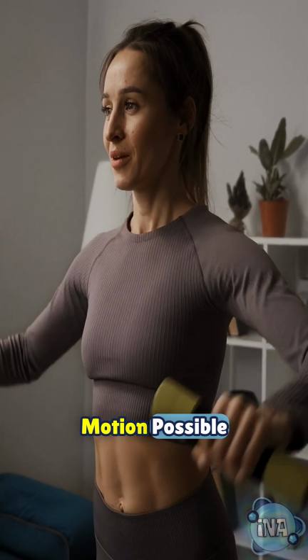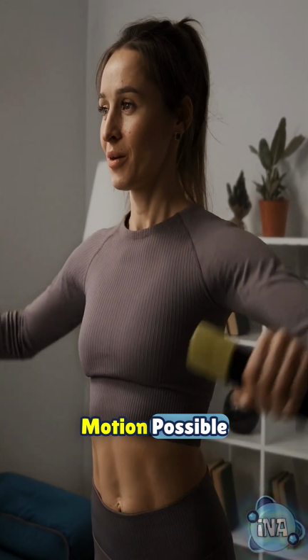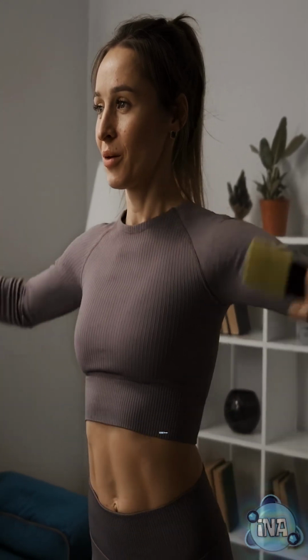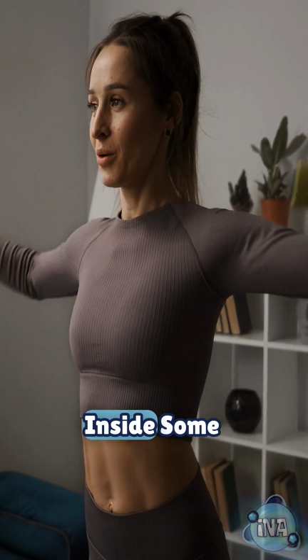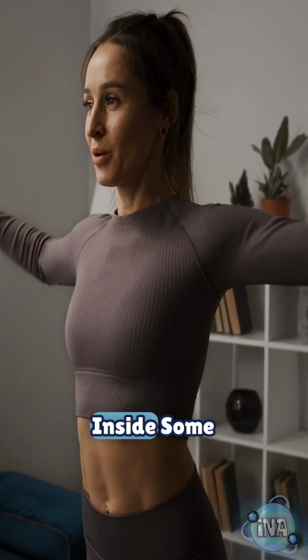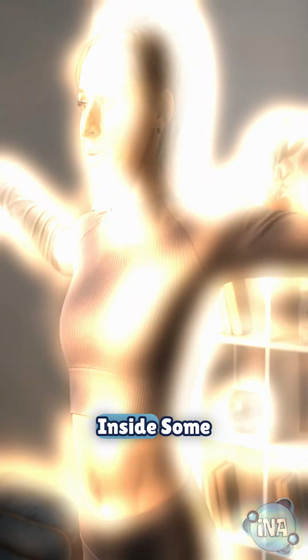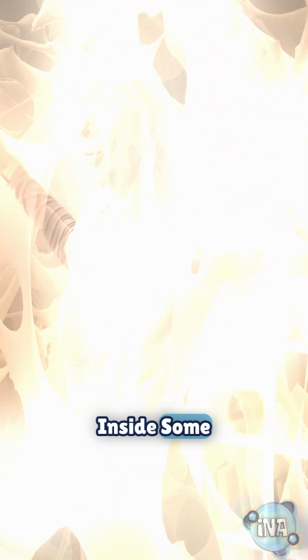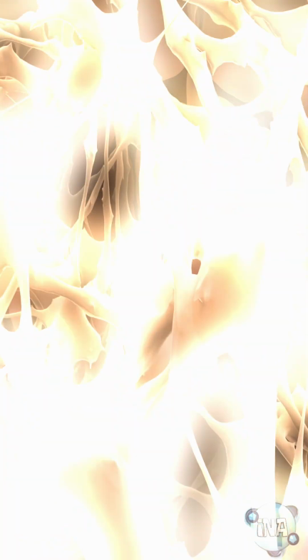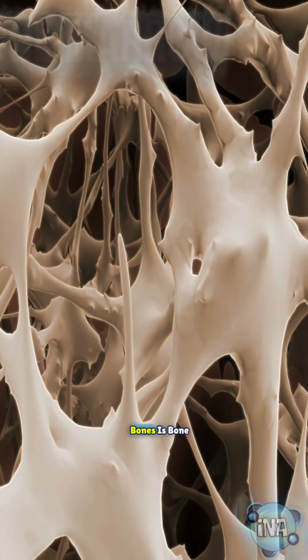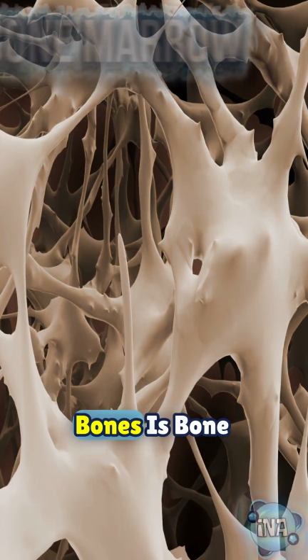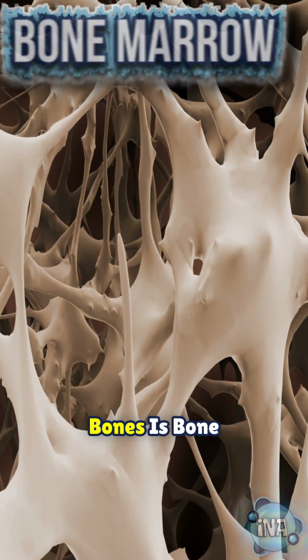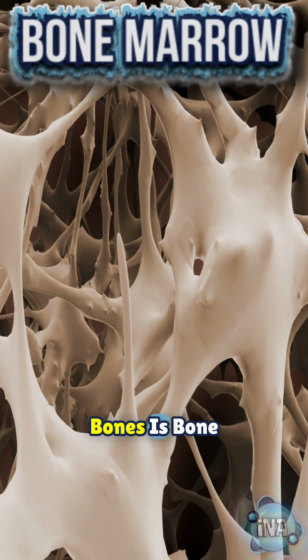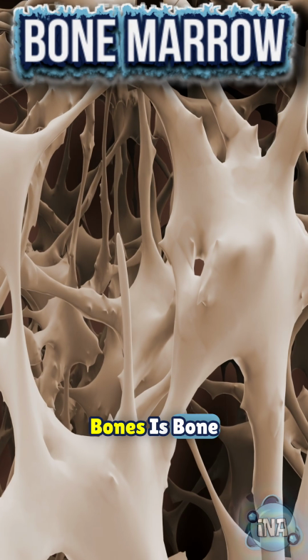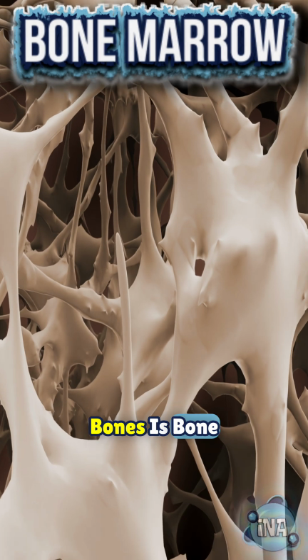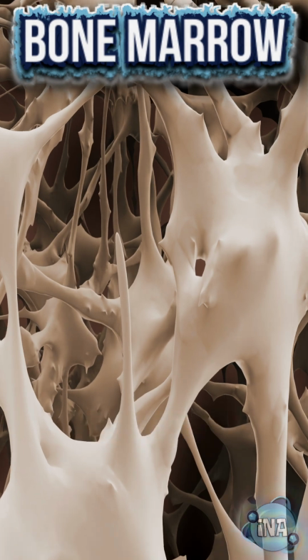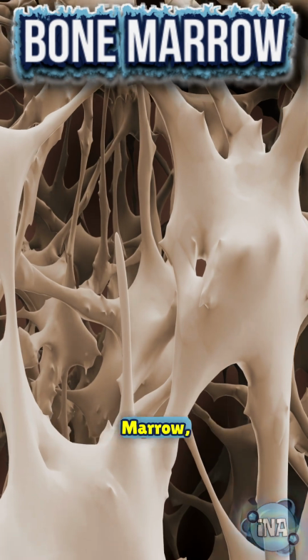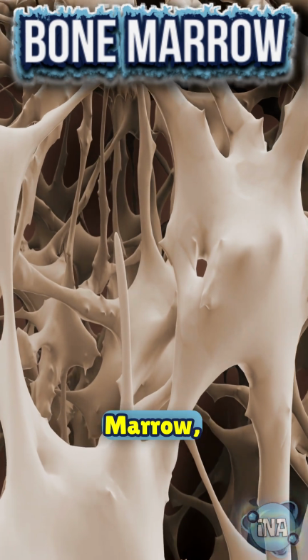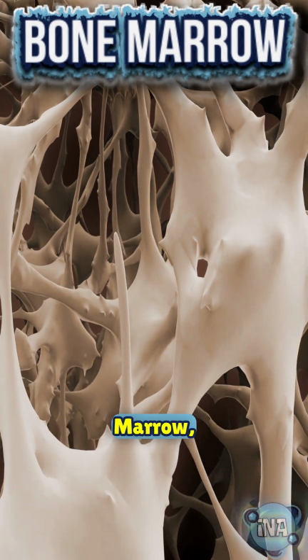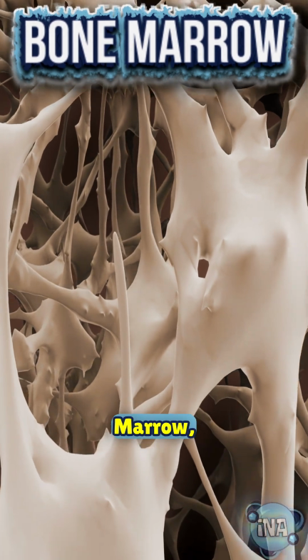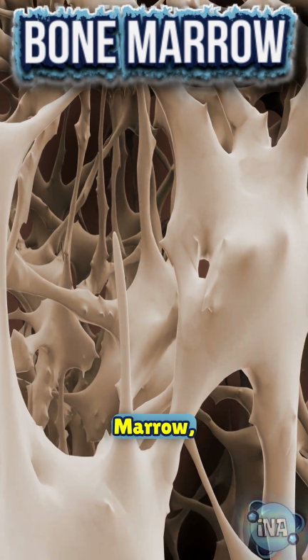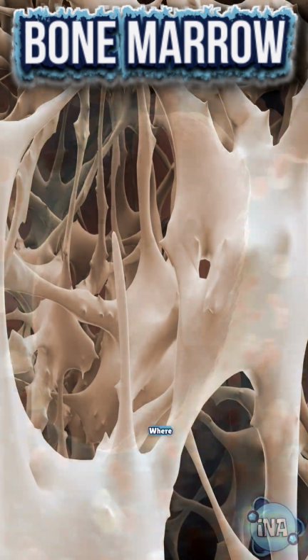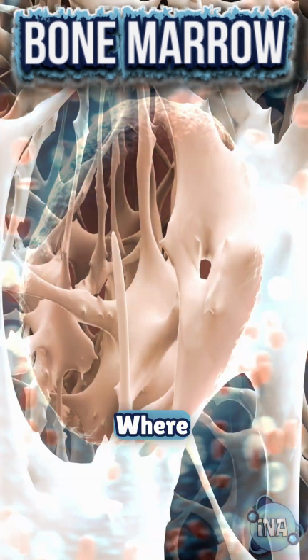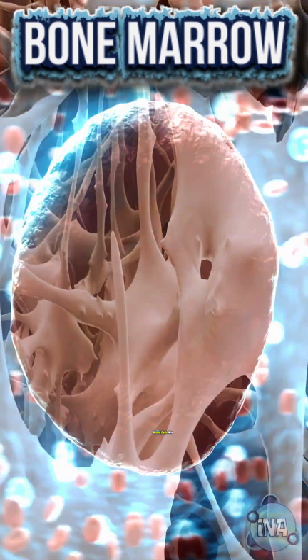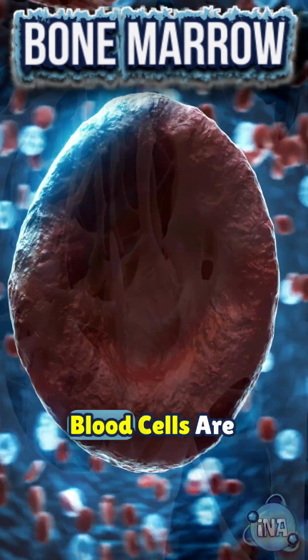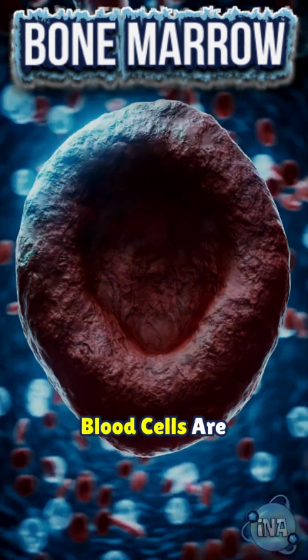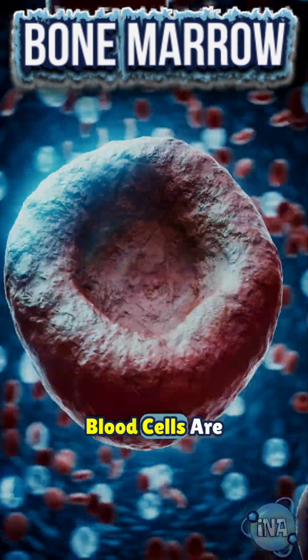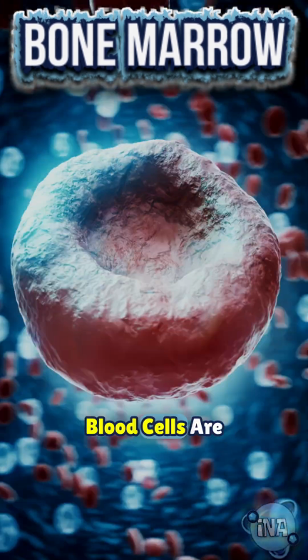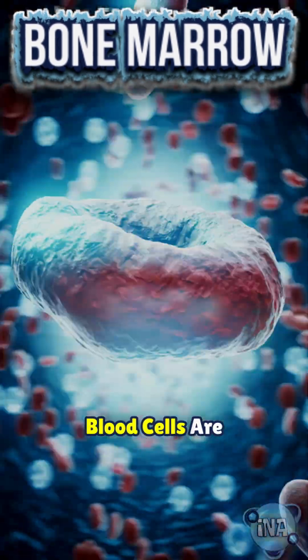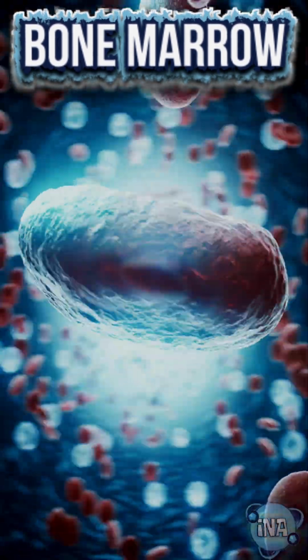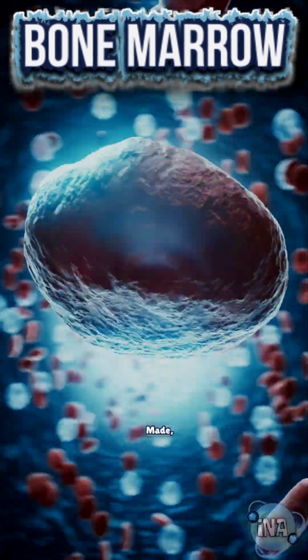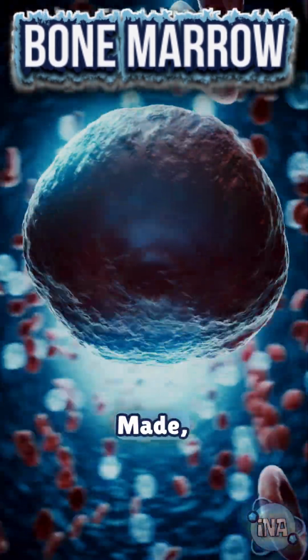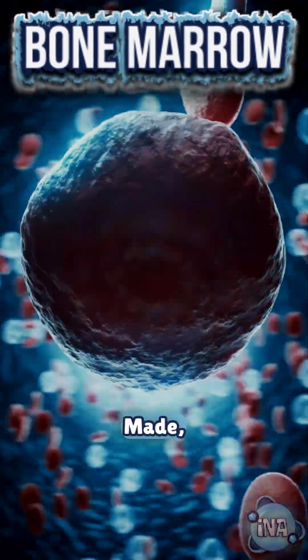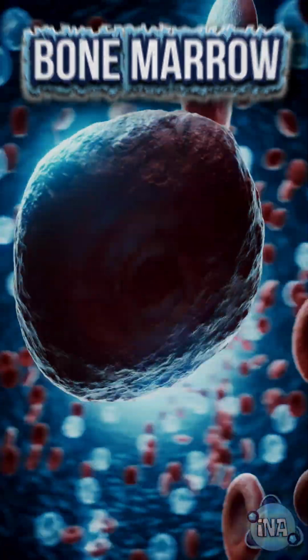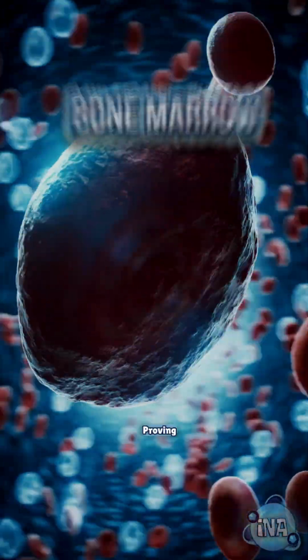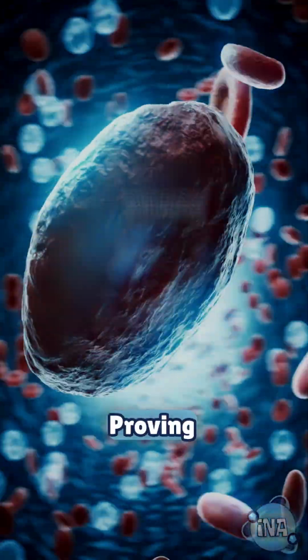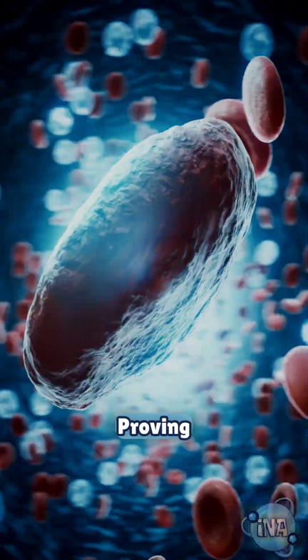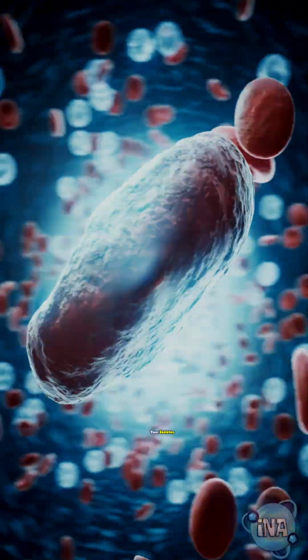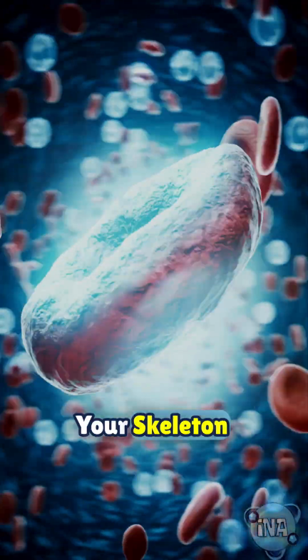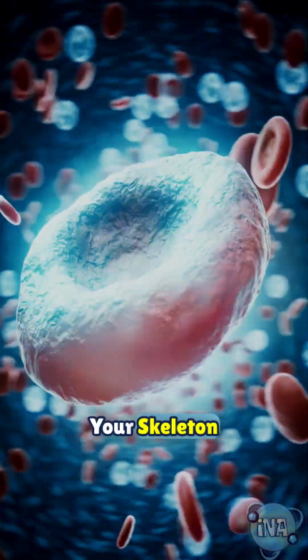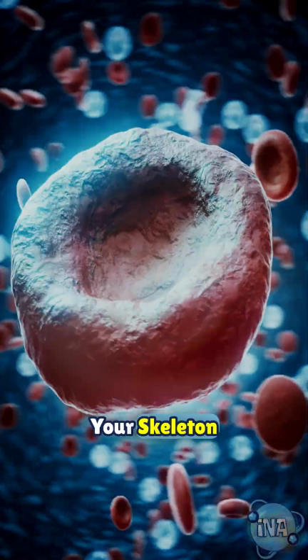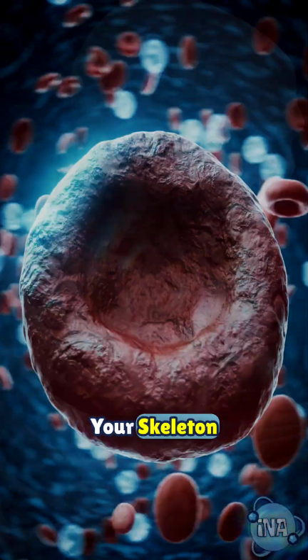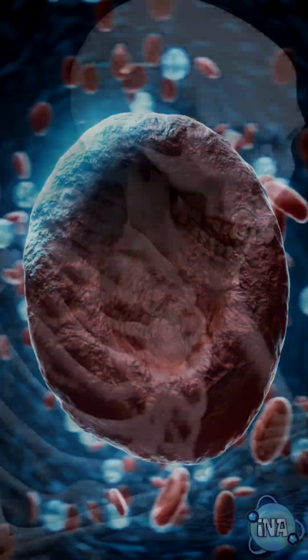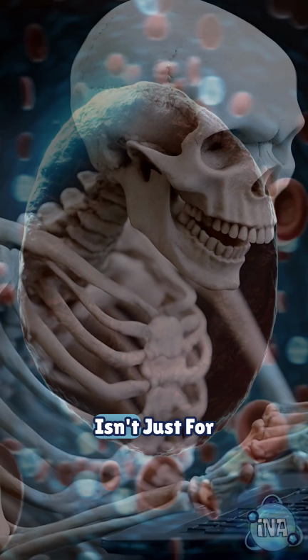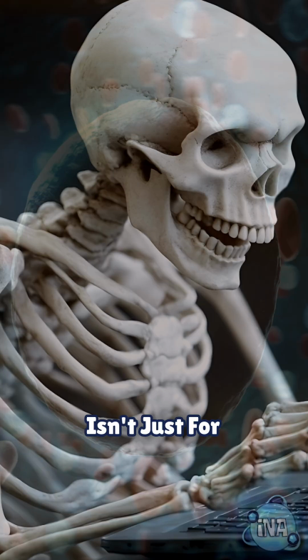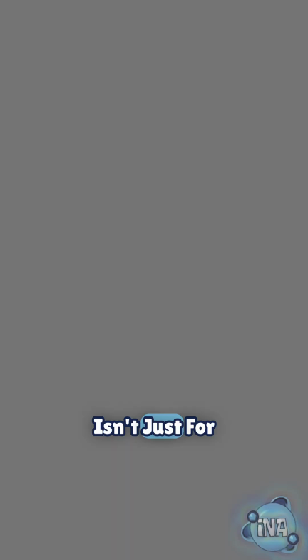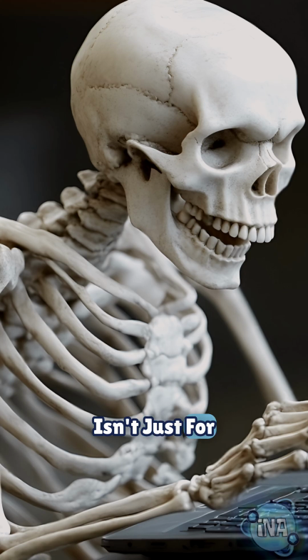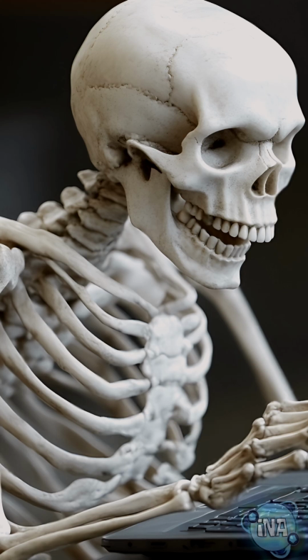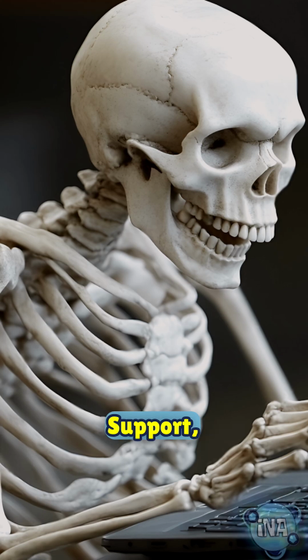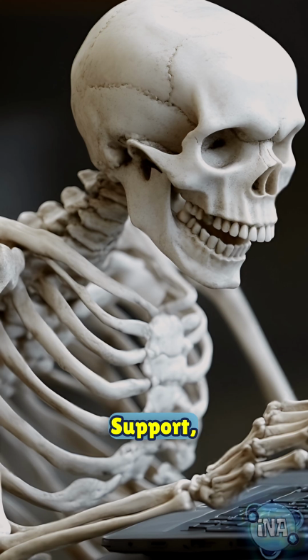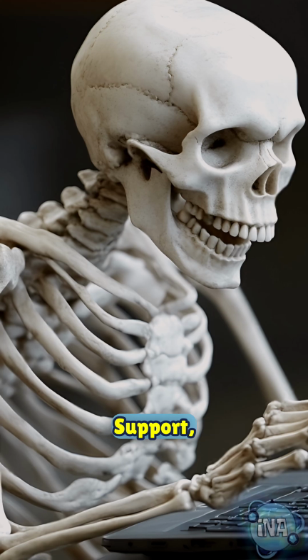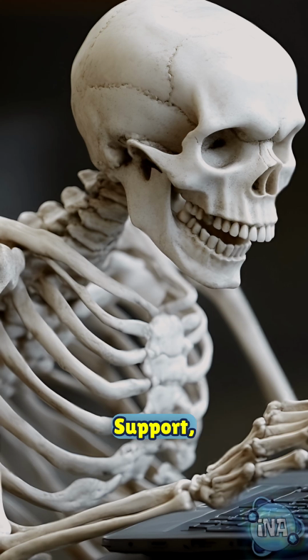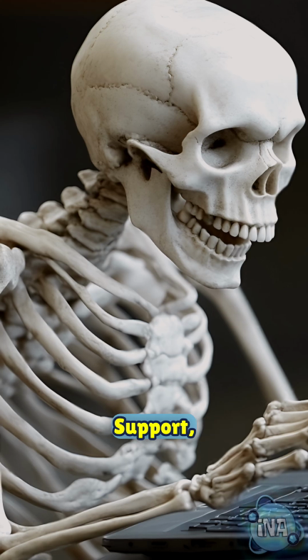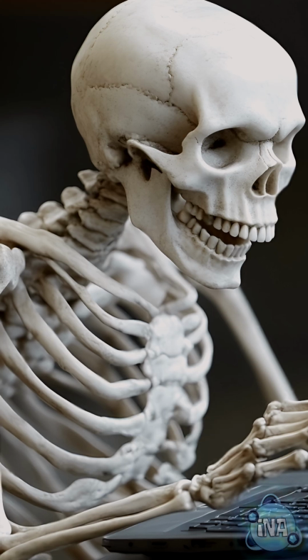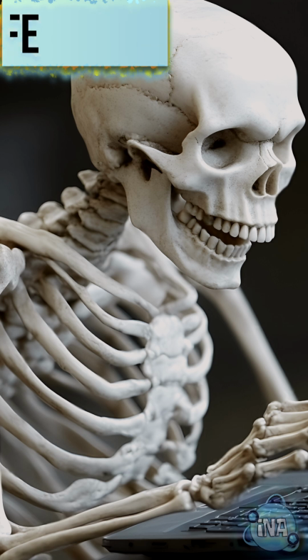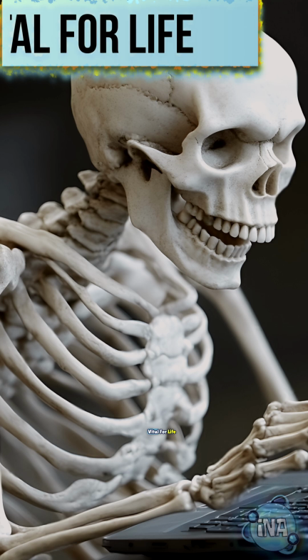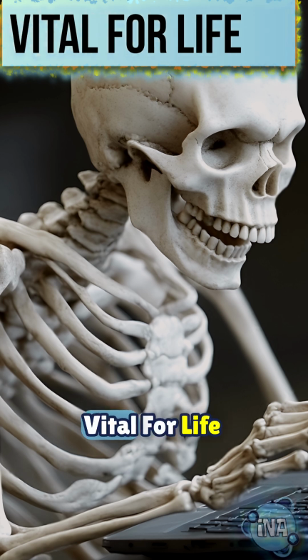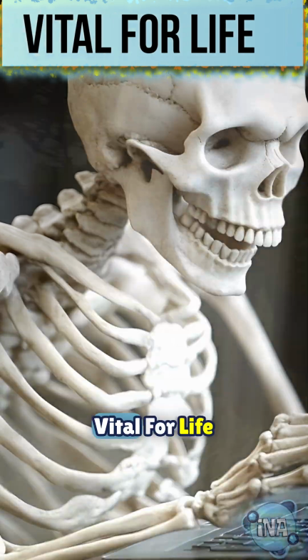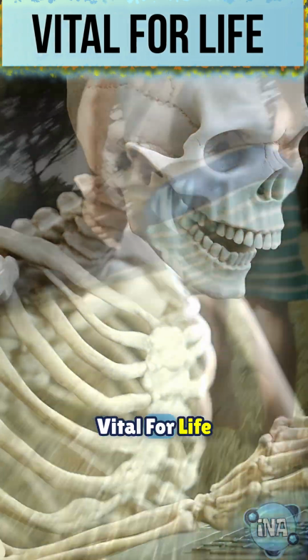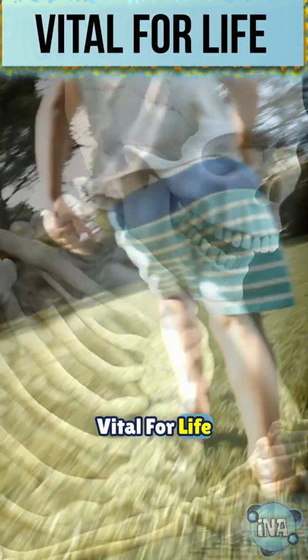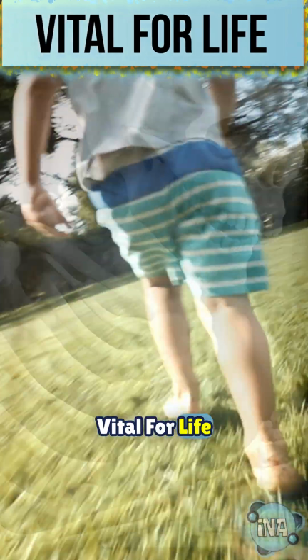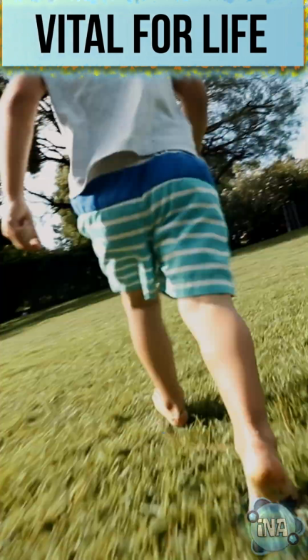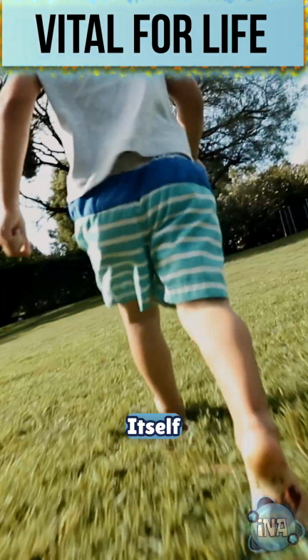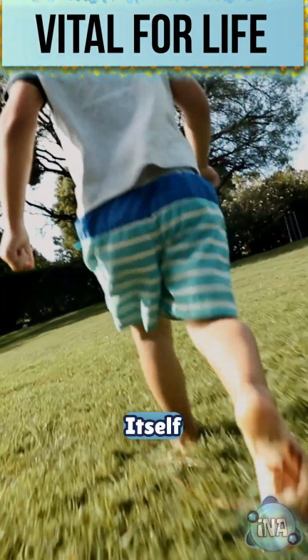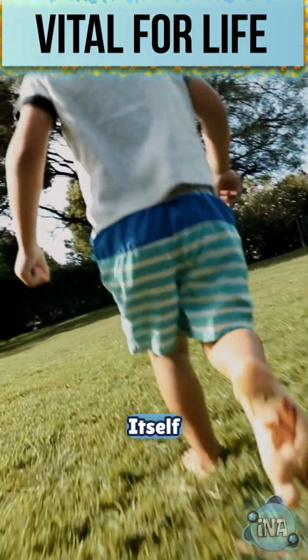Inside some bones is bone marrow, where blood cells are made, proving your skeleton isn't just for support, but vital for life itself.